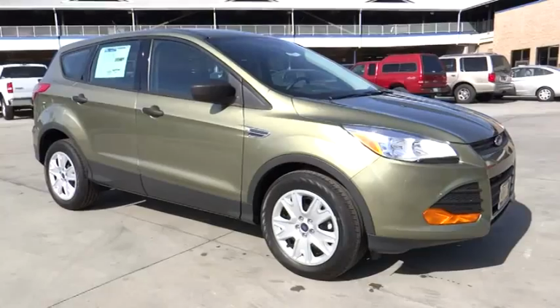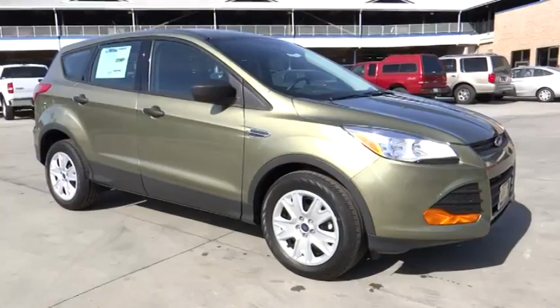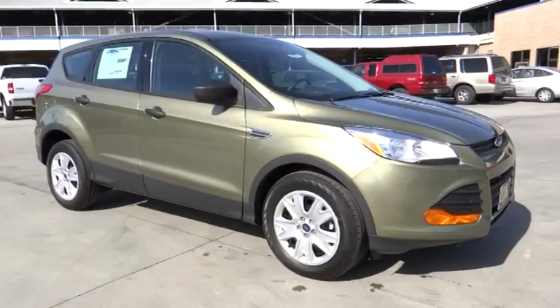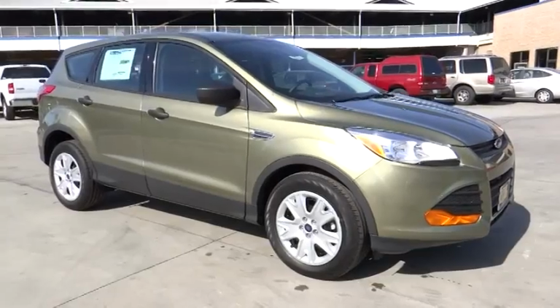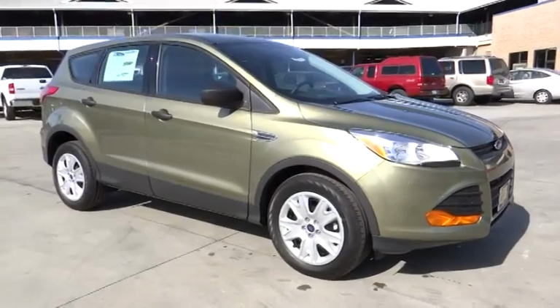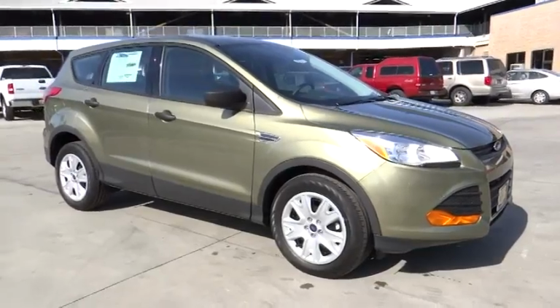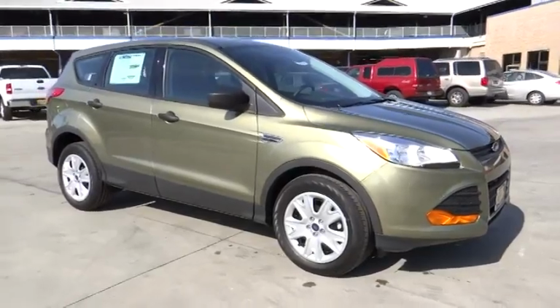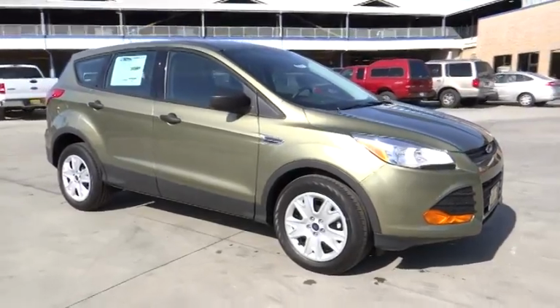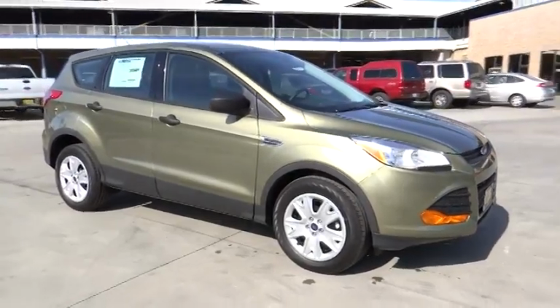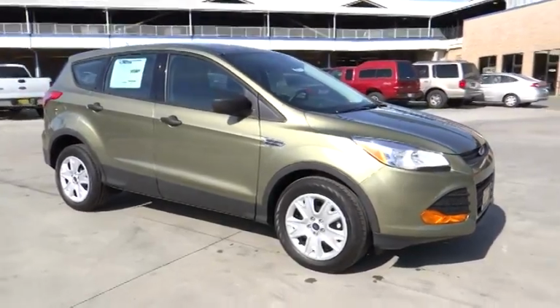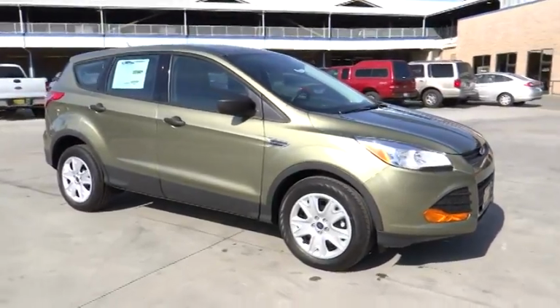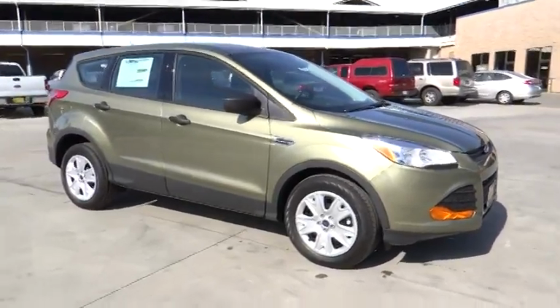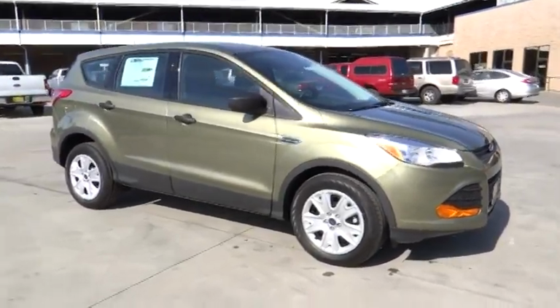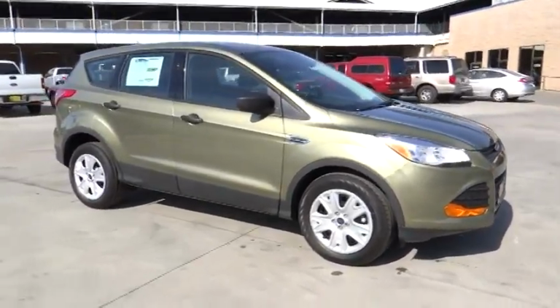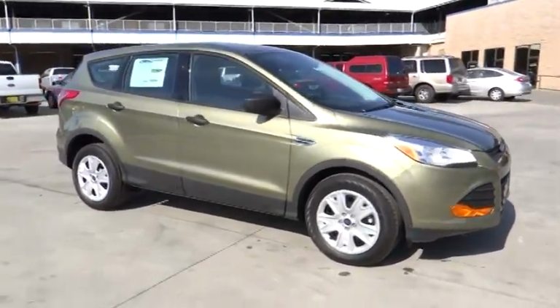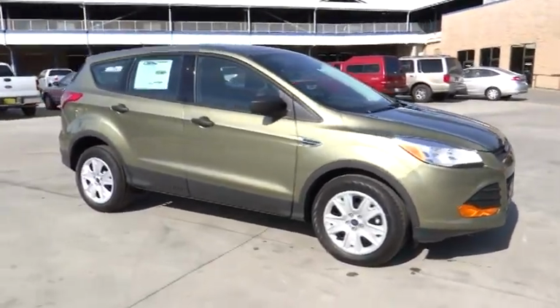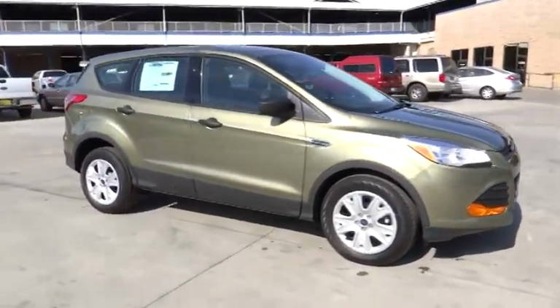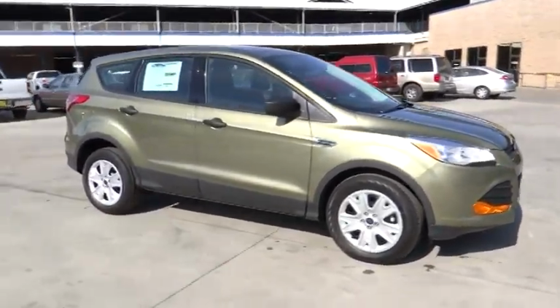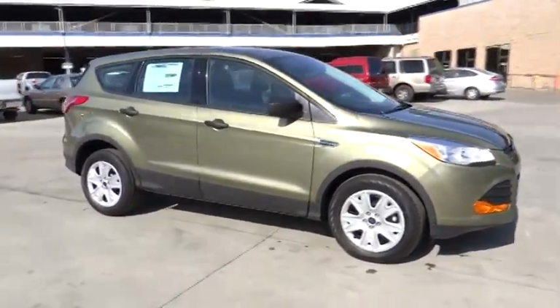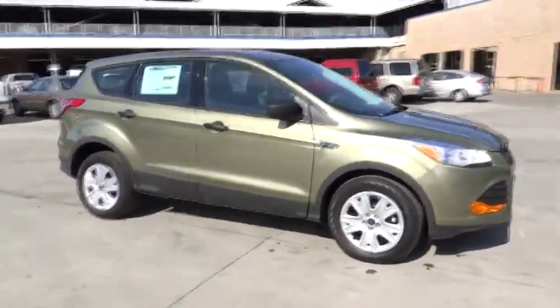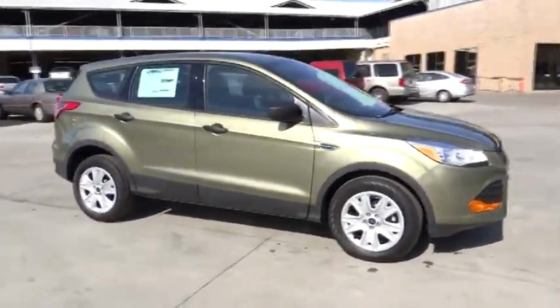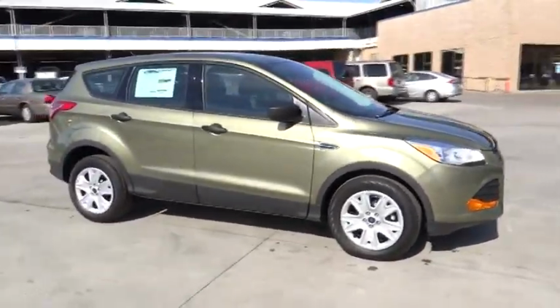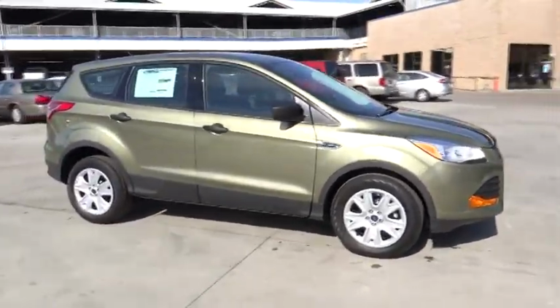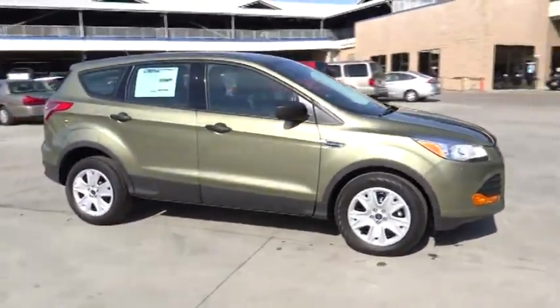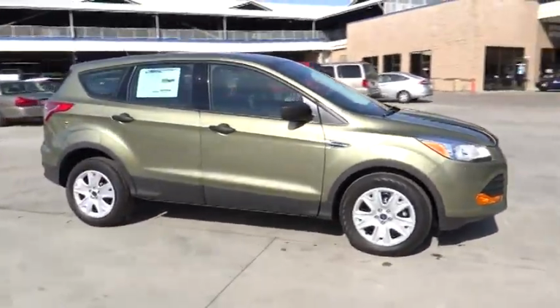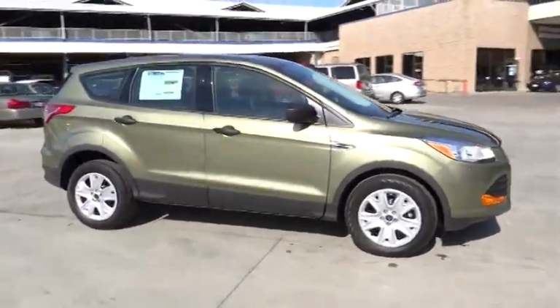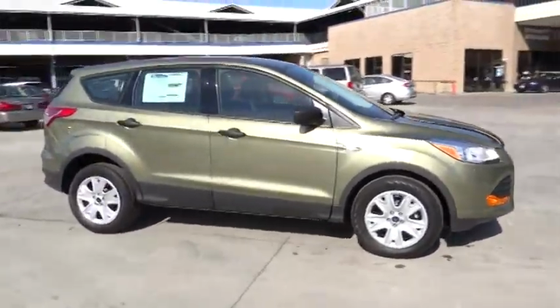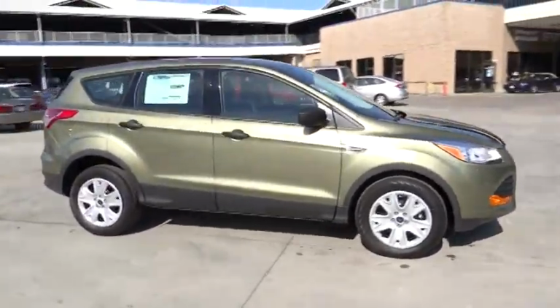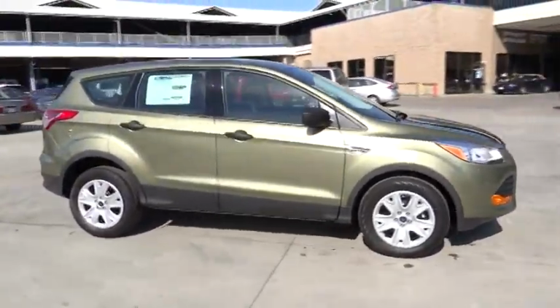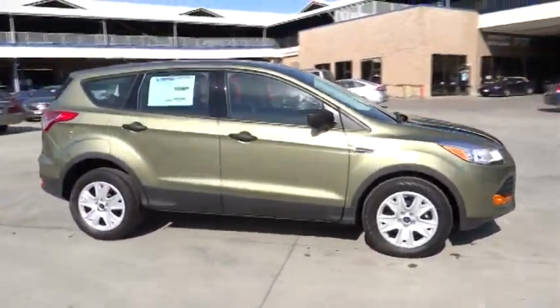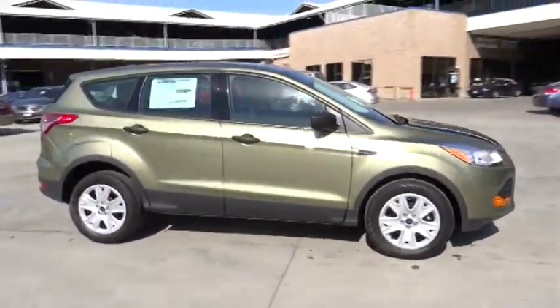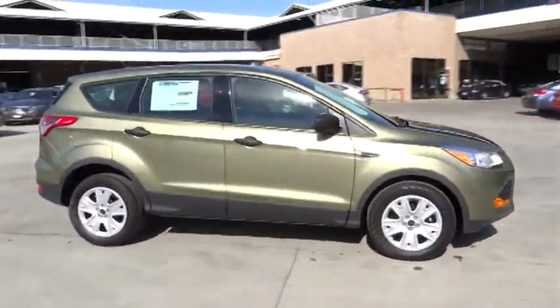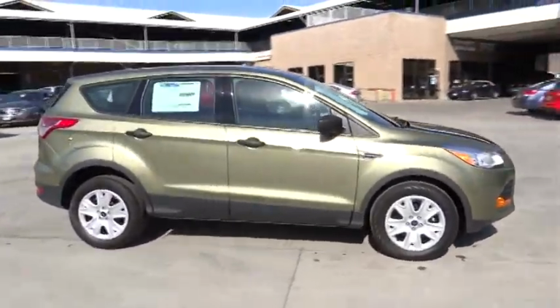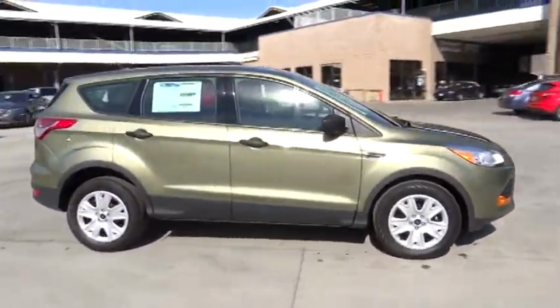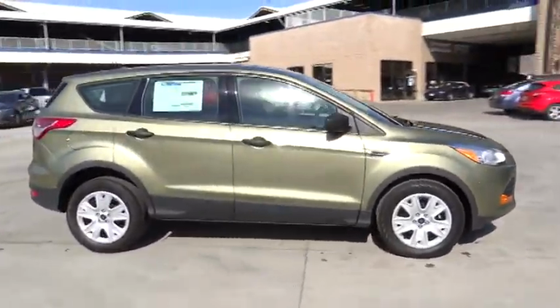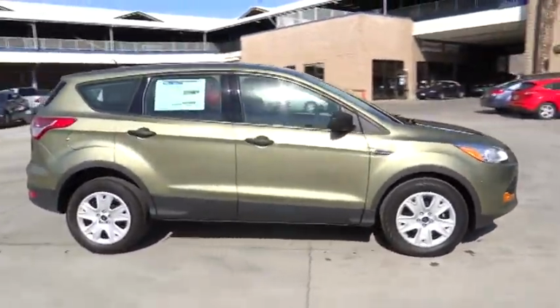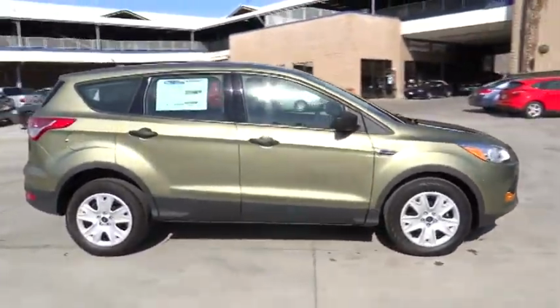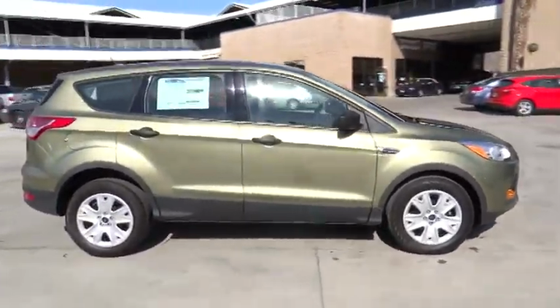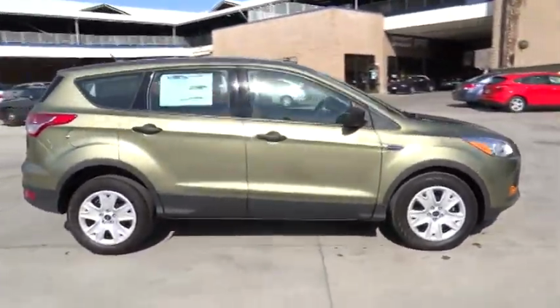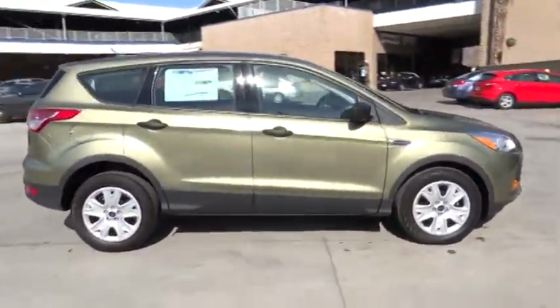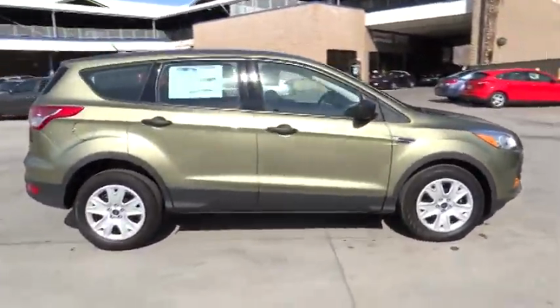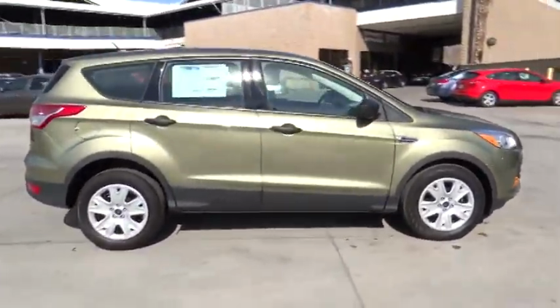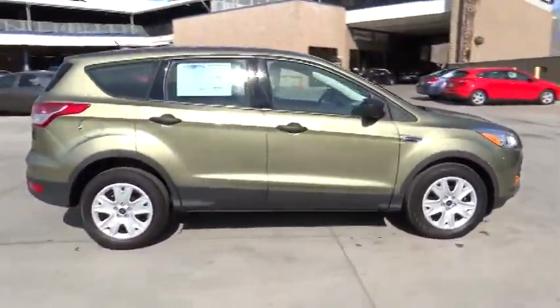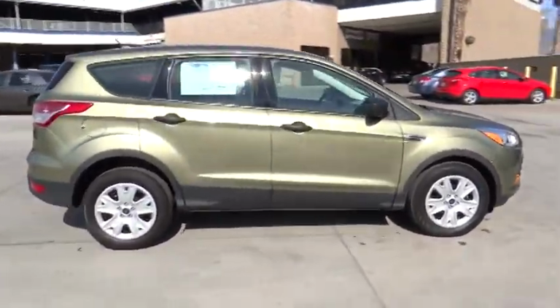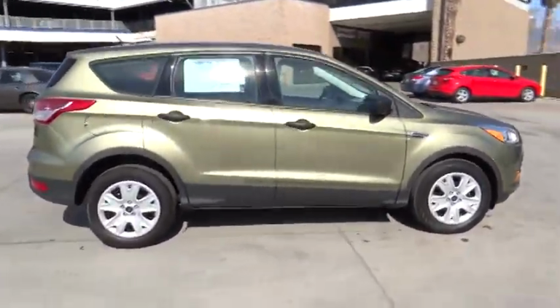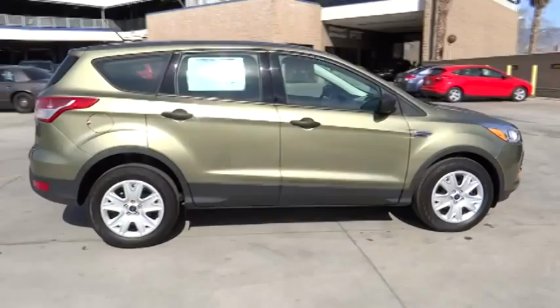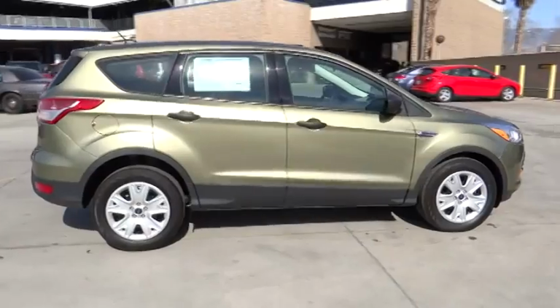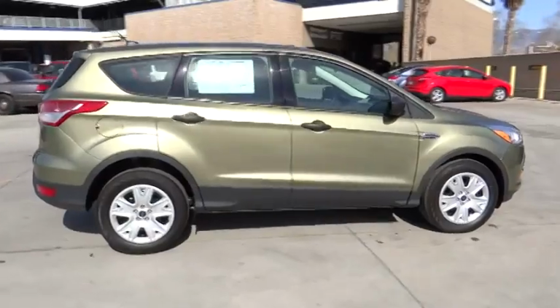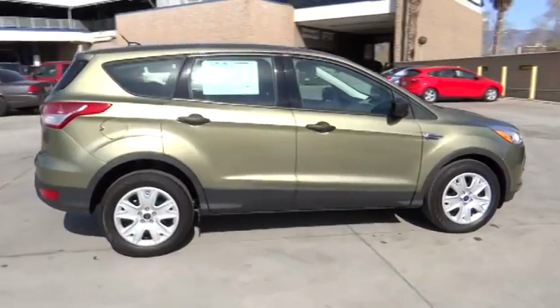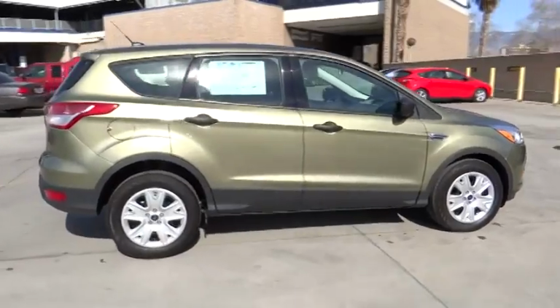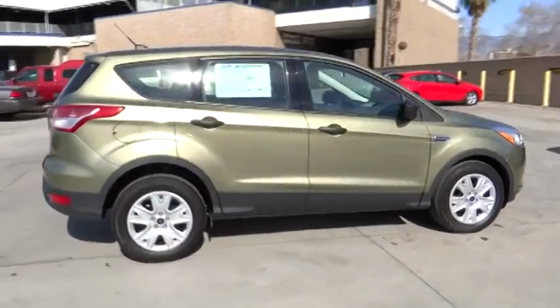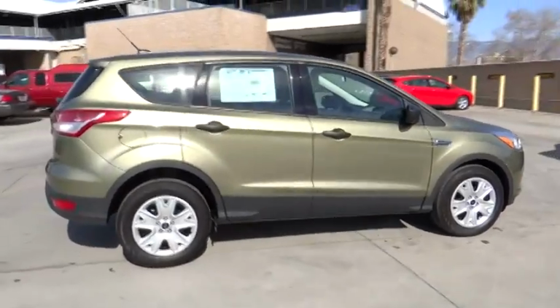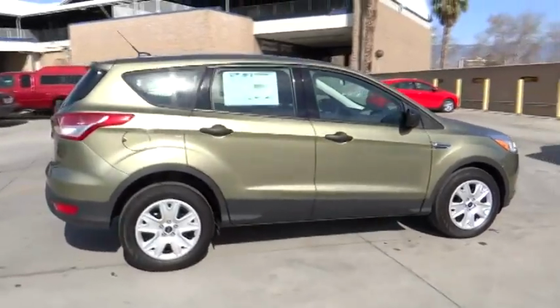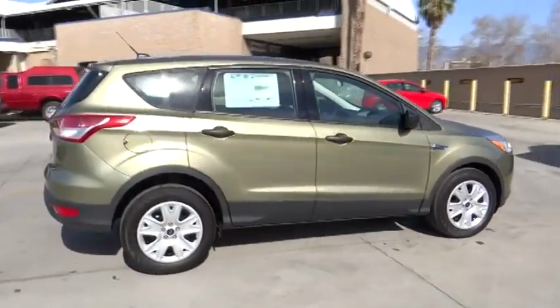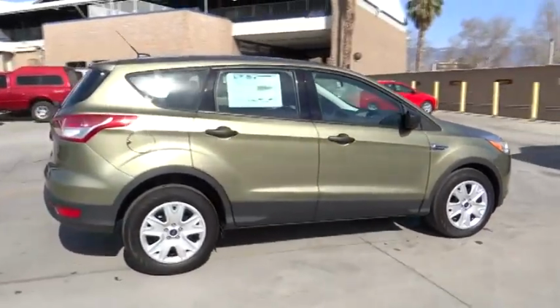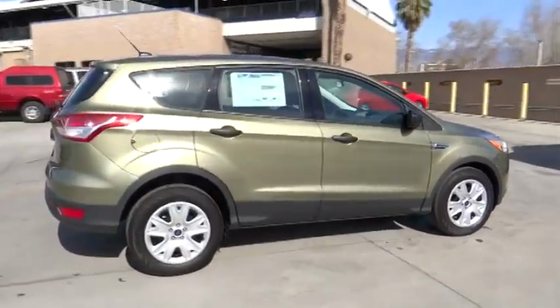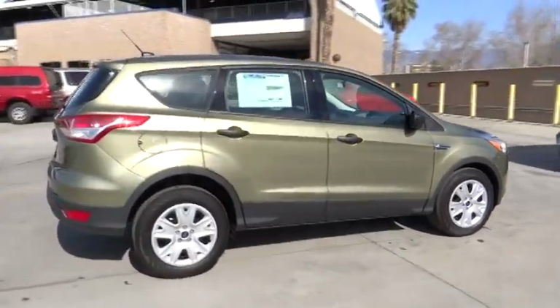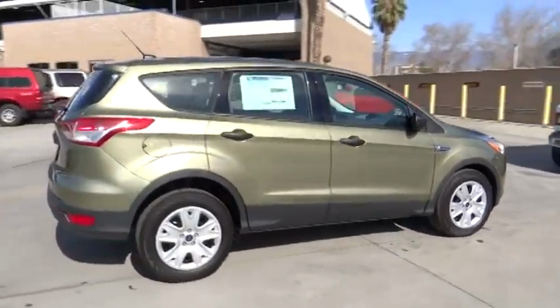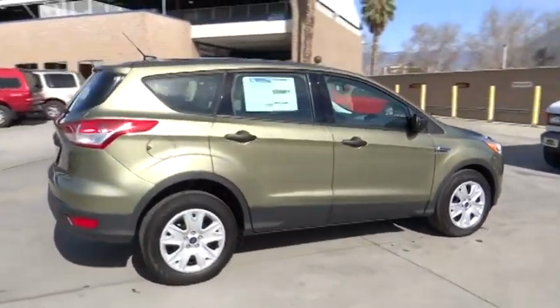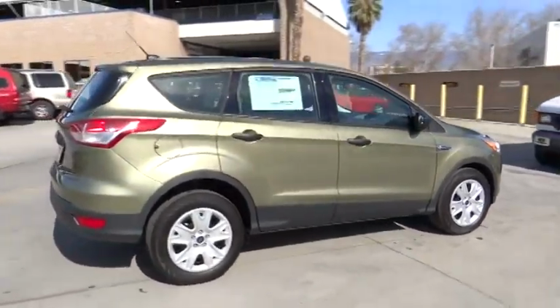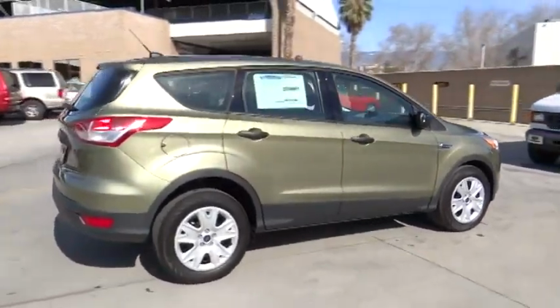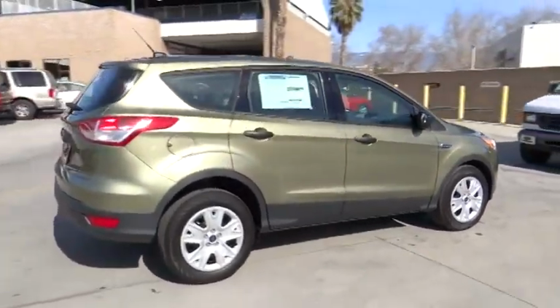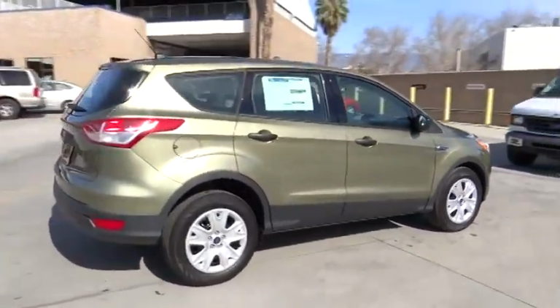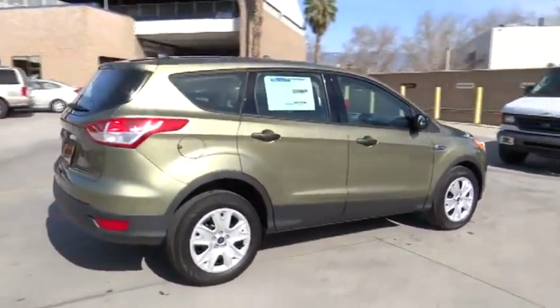The 2014 Escape — gas engines flex, tow, sip, and go with Ford Escape.